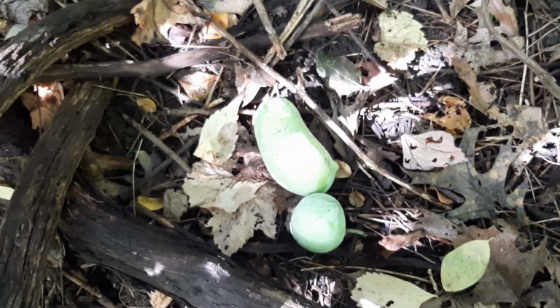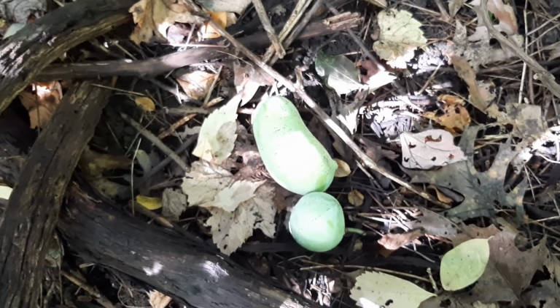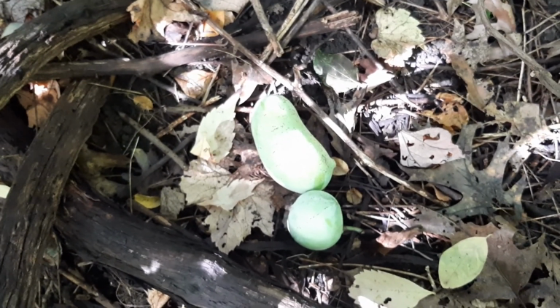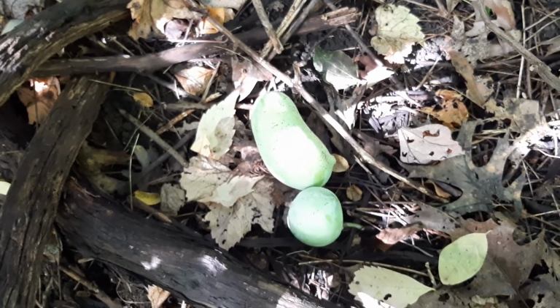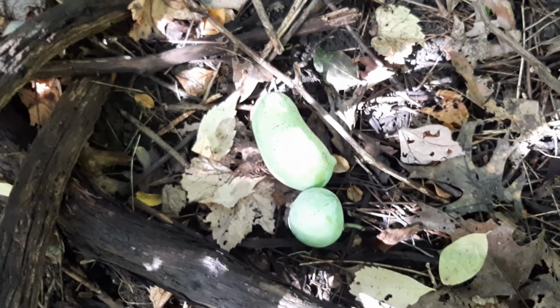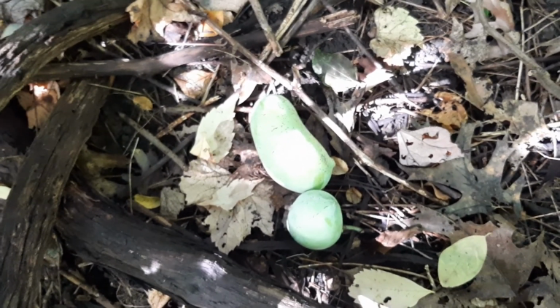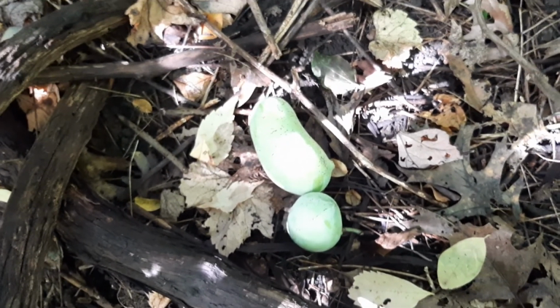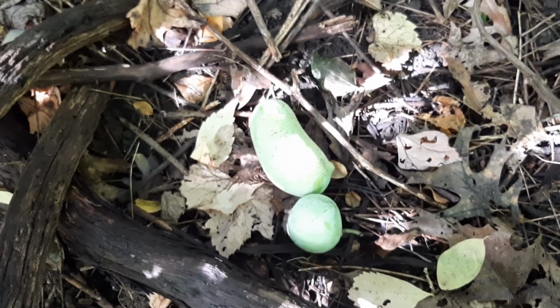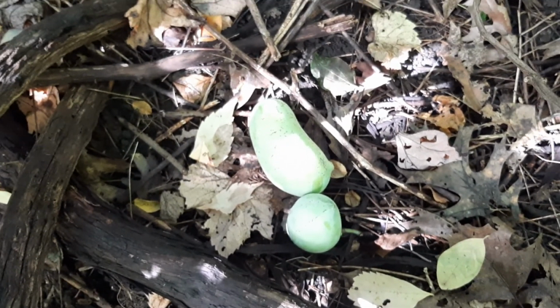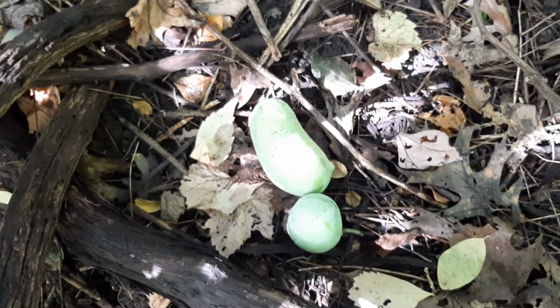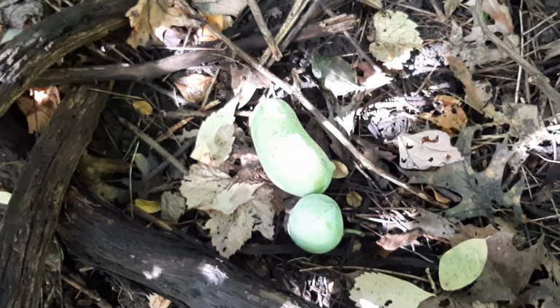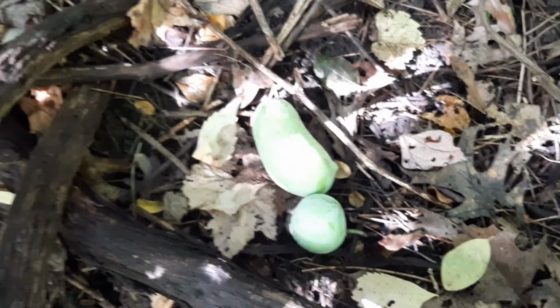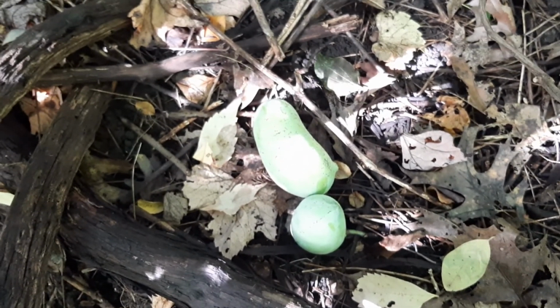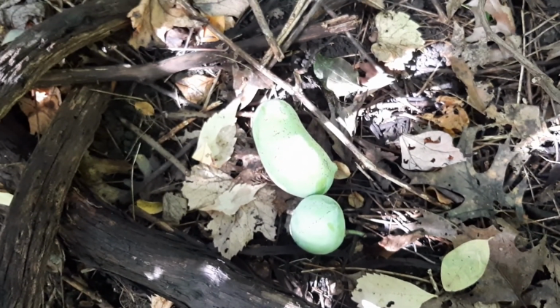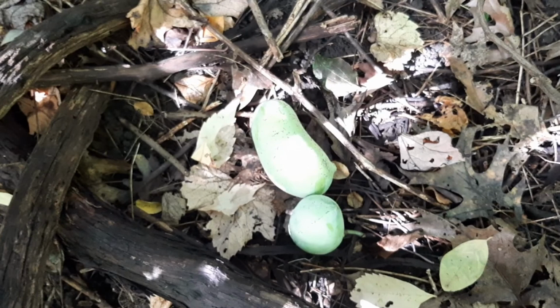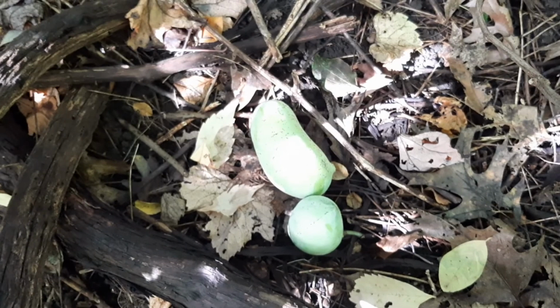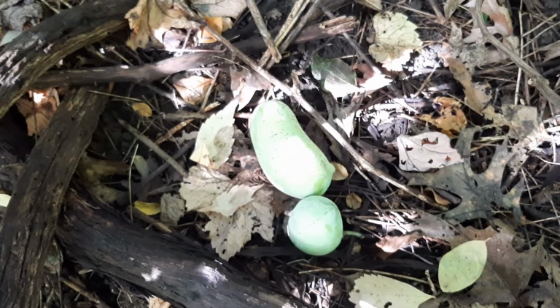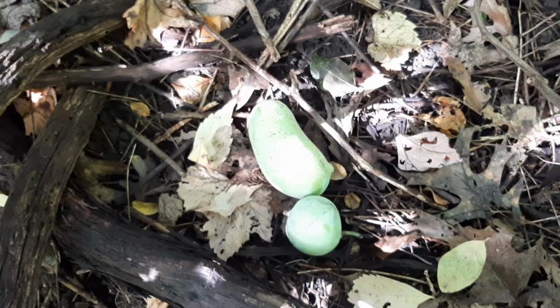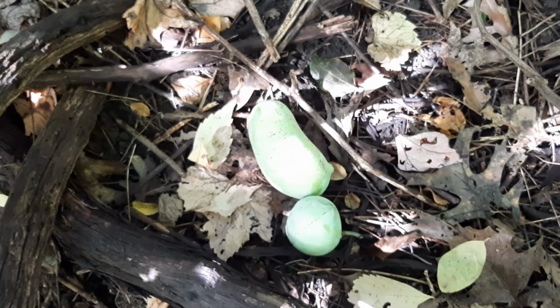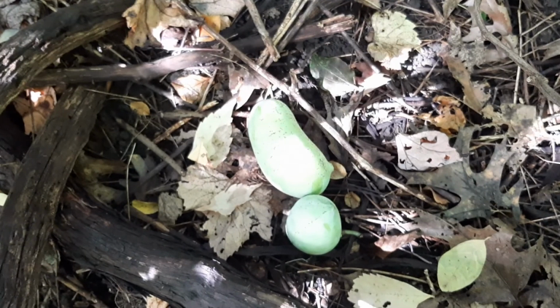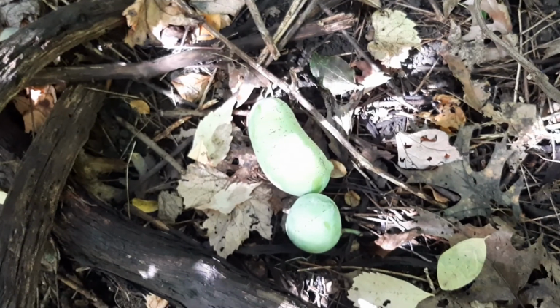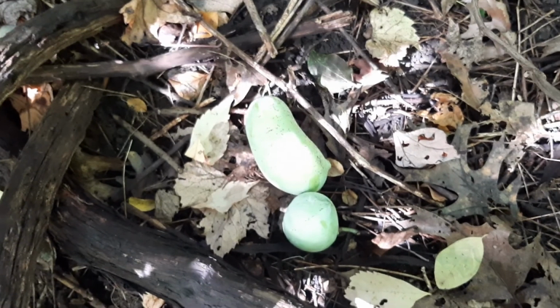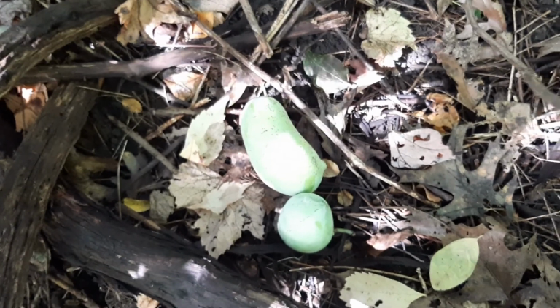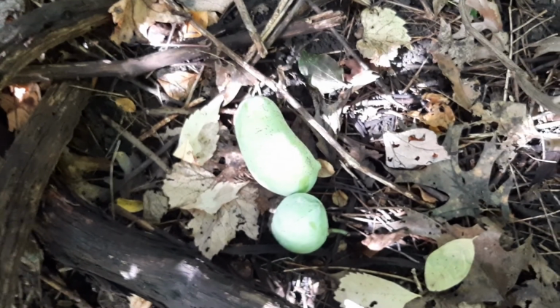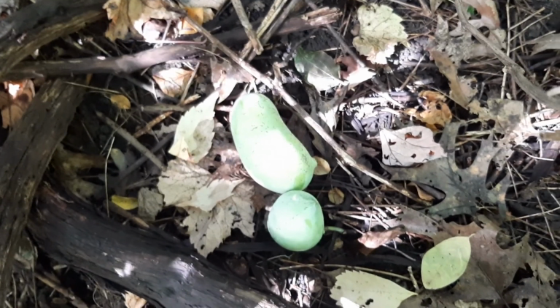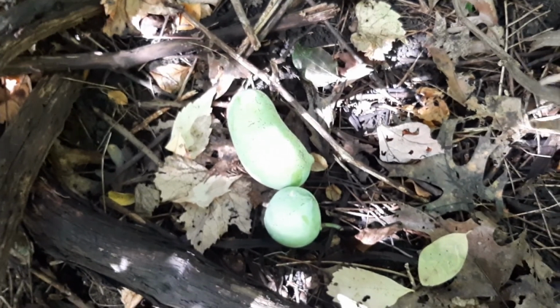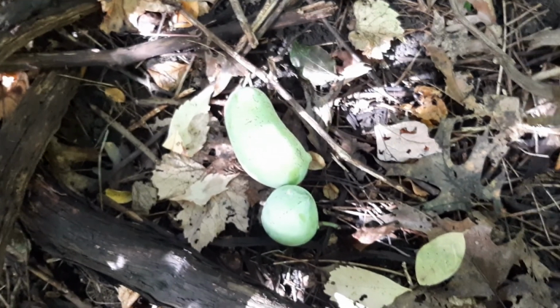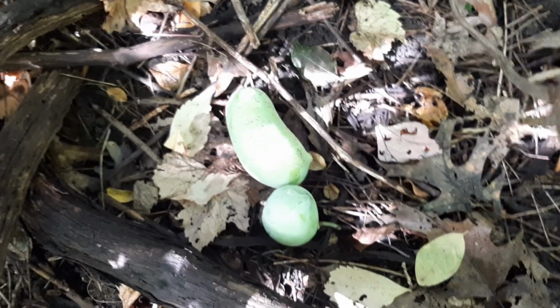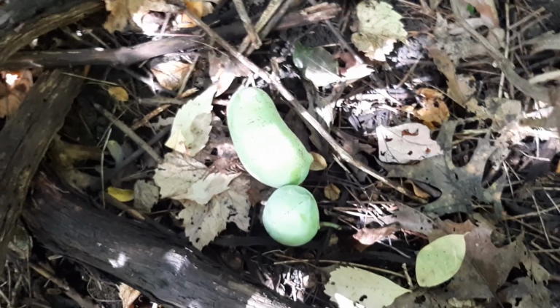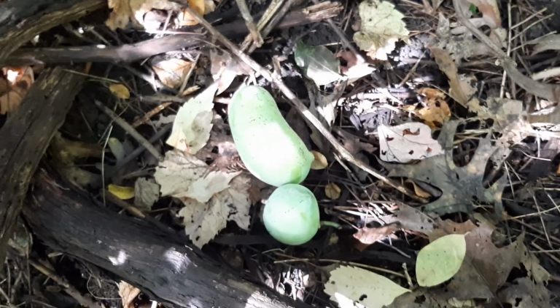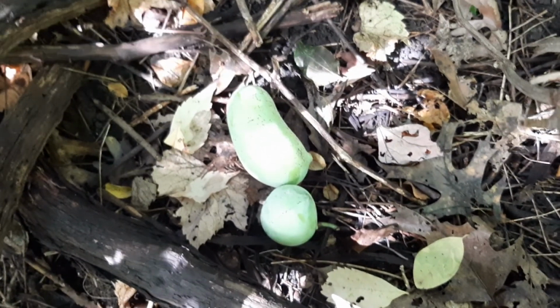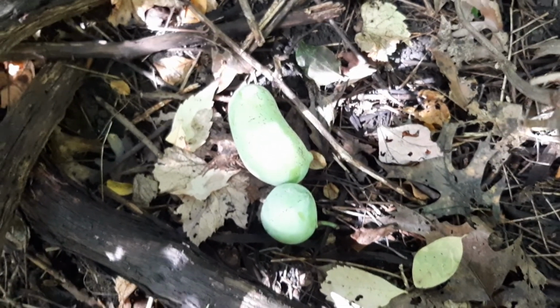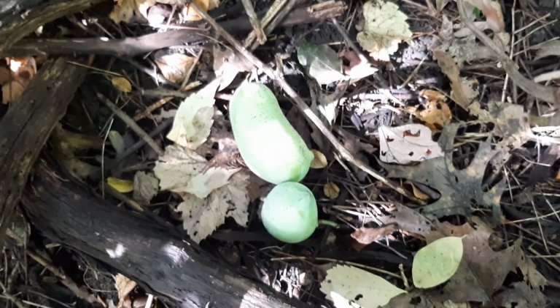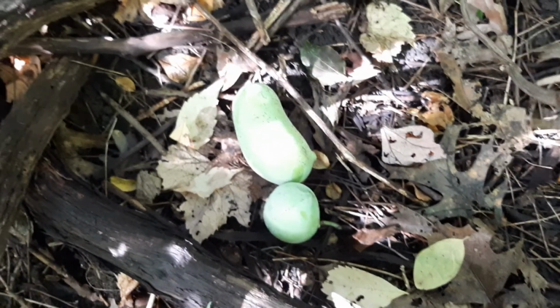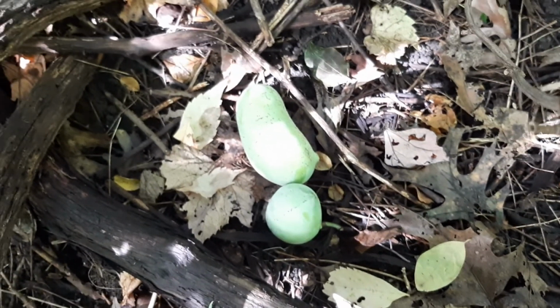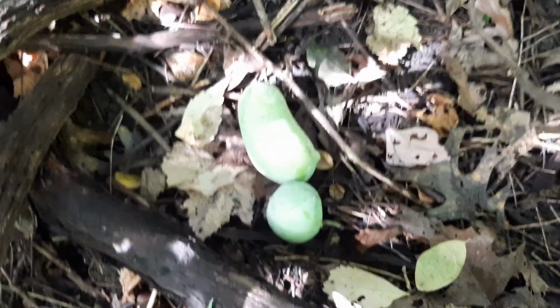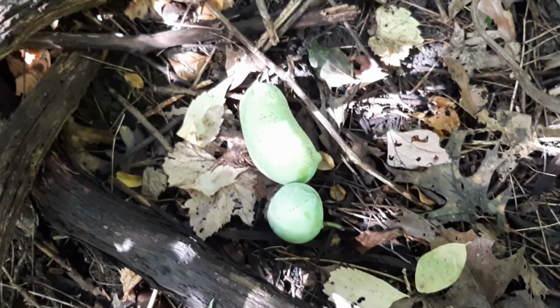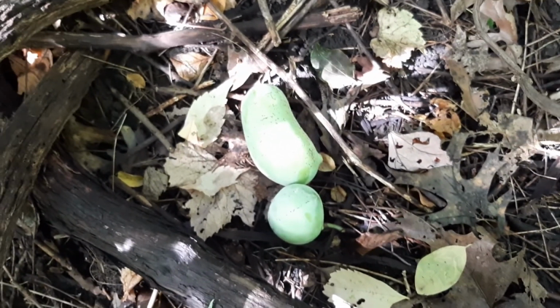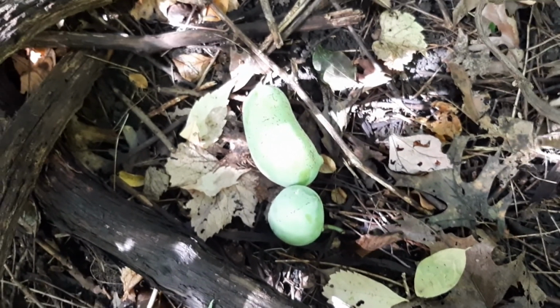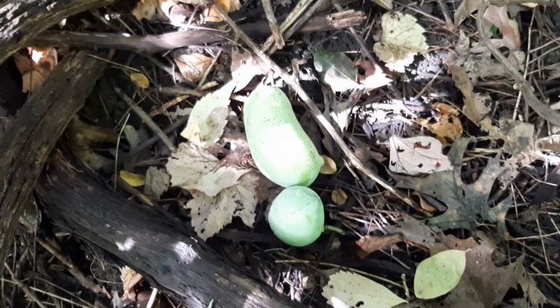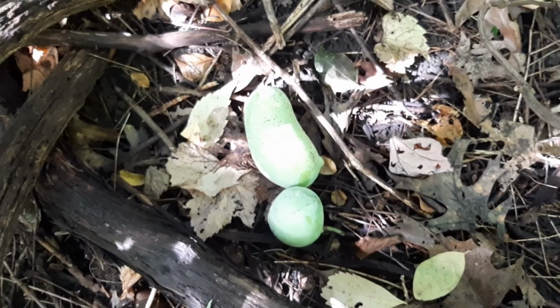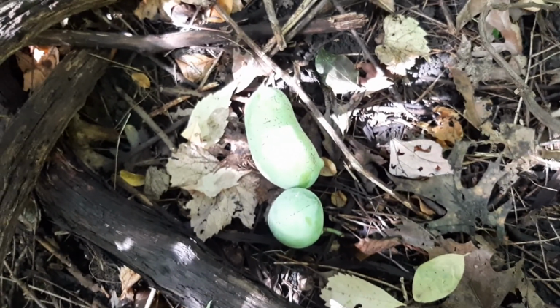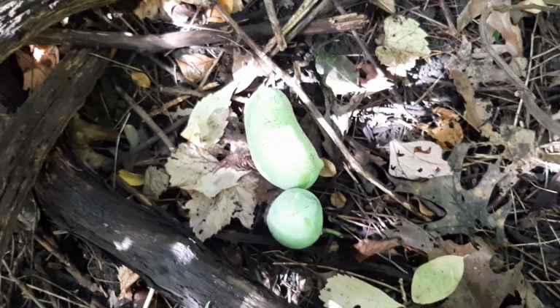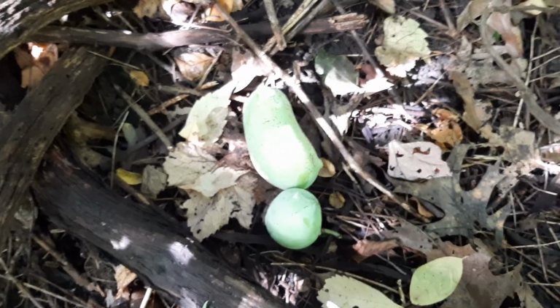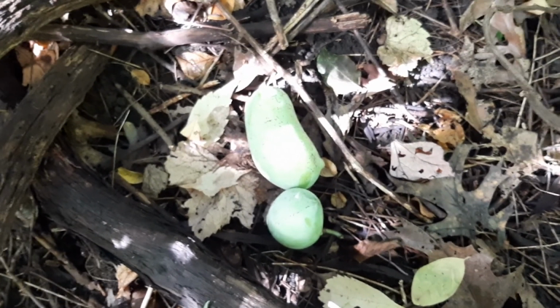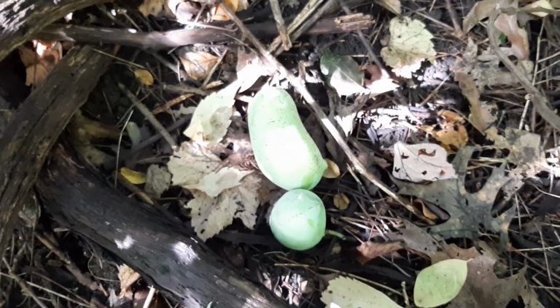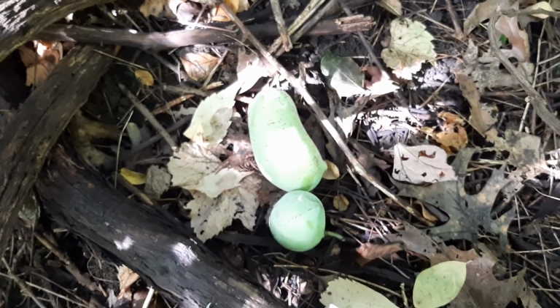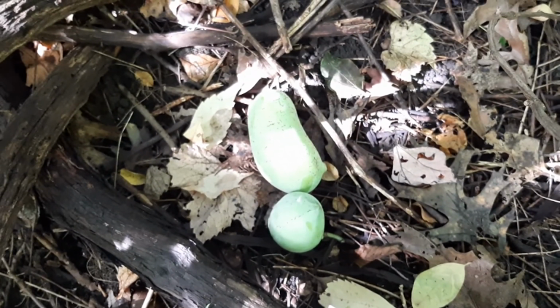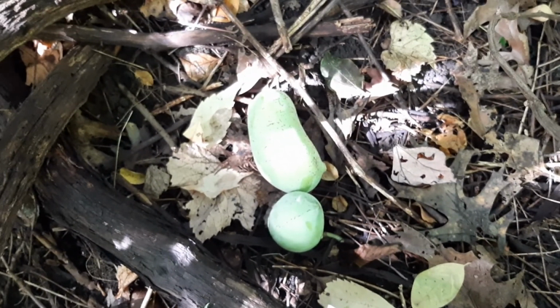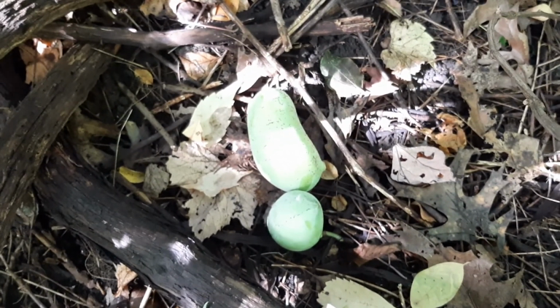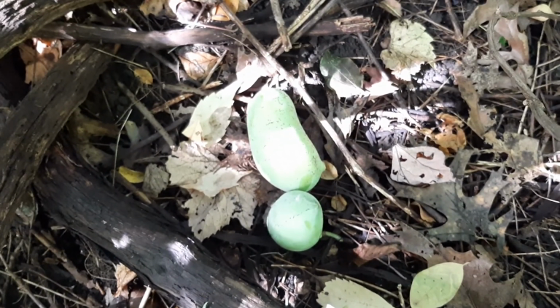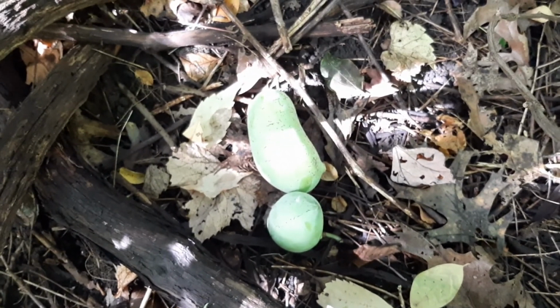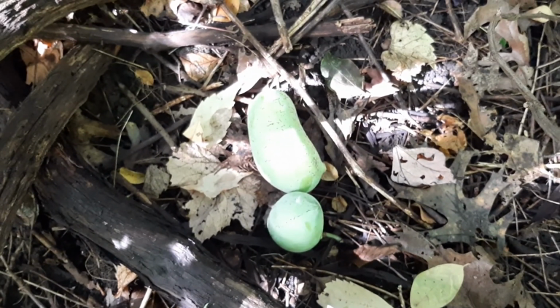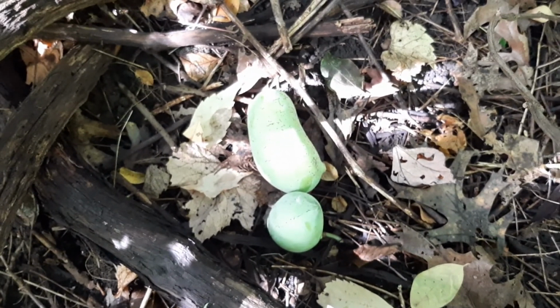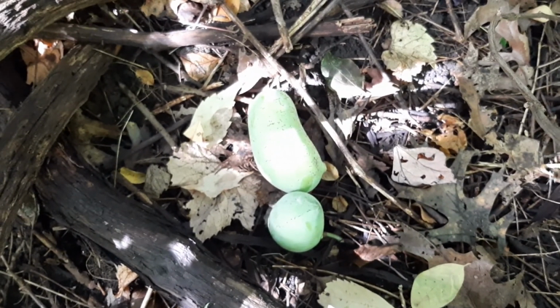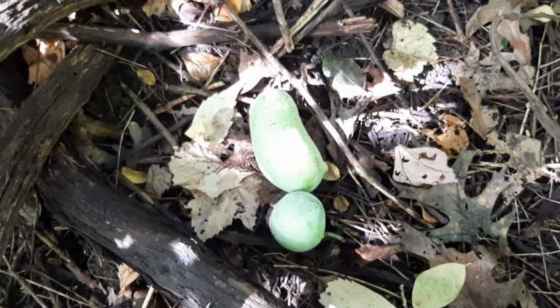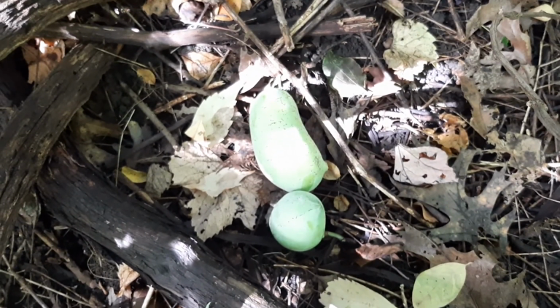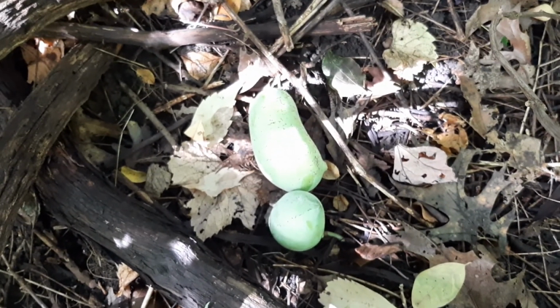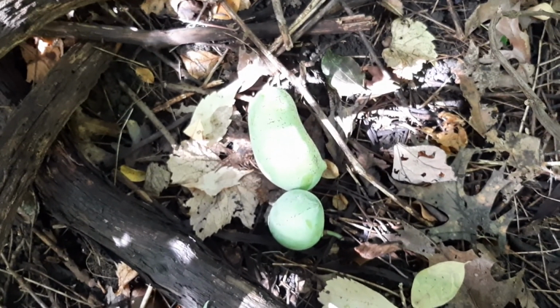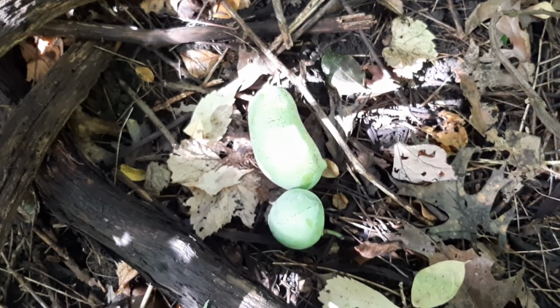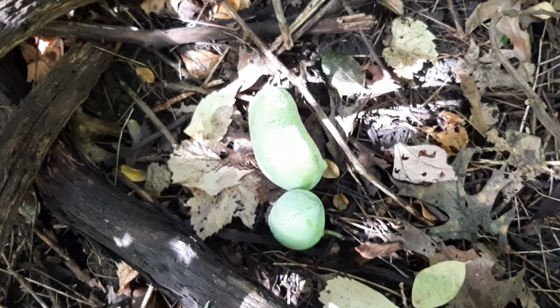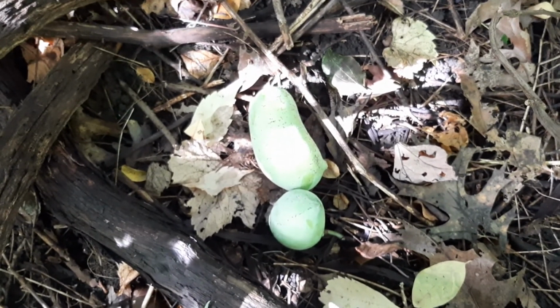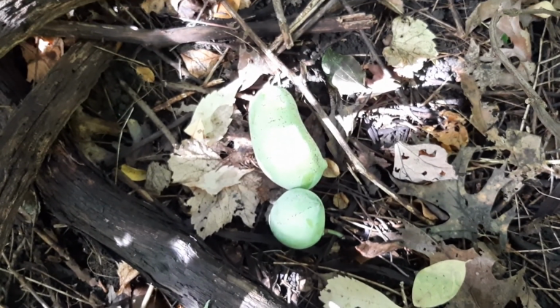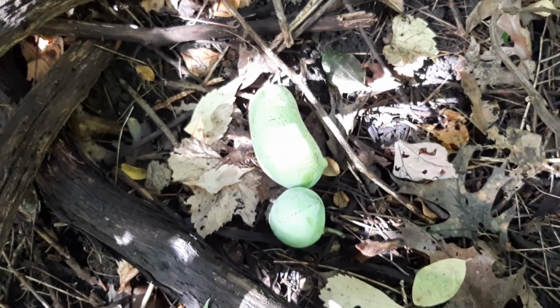These are real Ontario pawpaws and it's one of my favorite times of year. Happy pawpaw hunting.